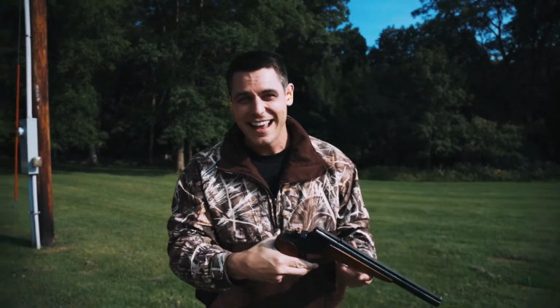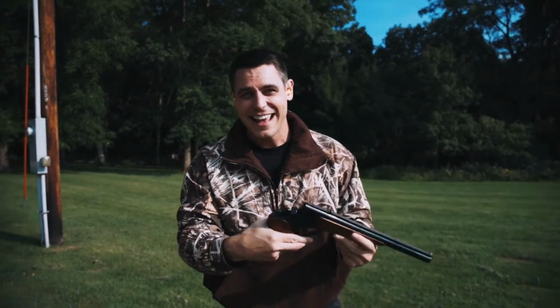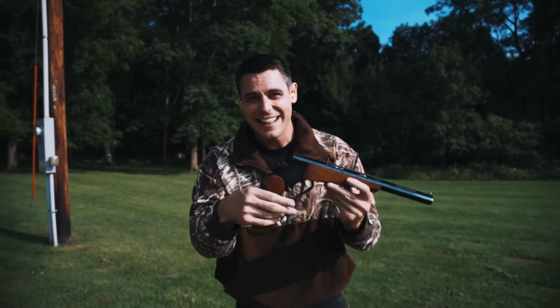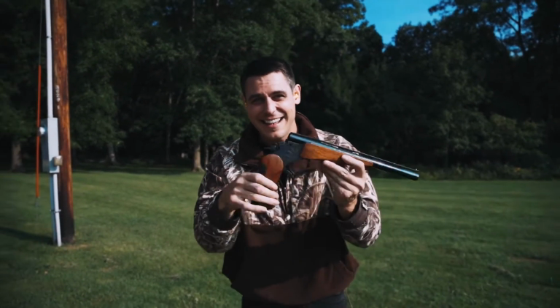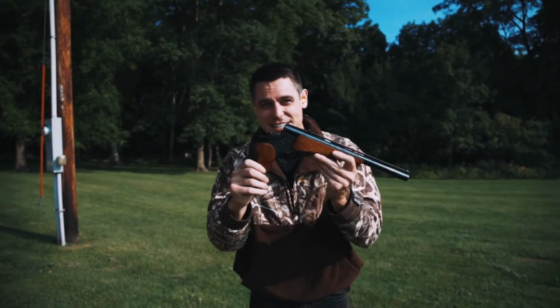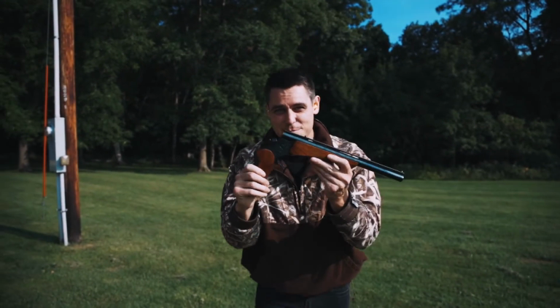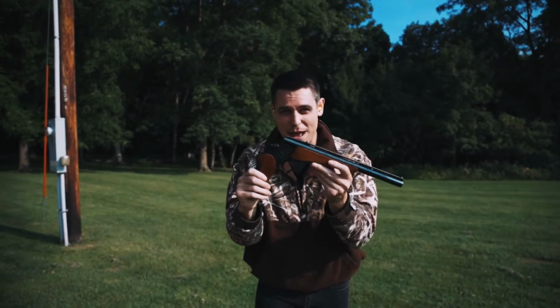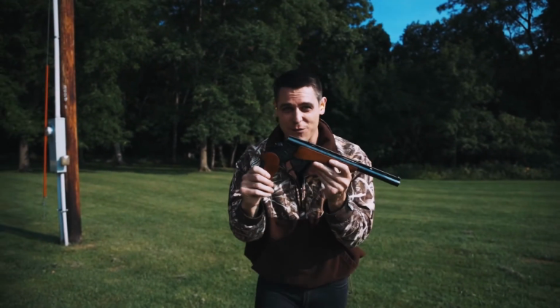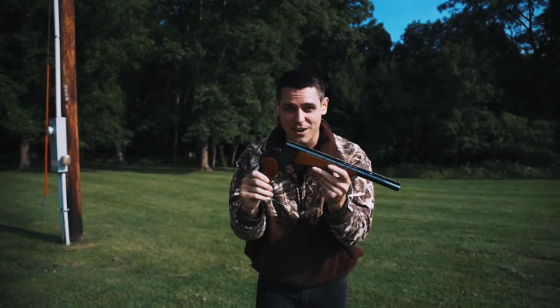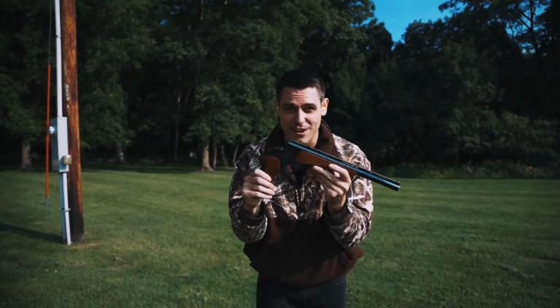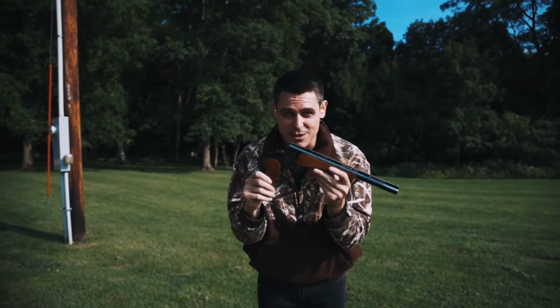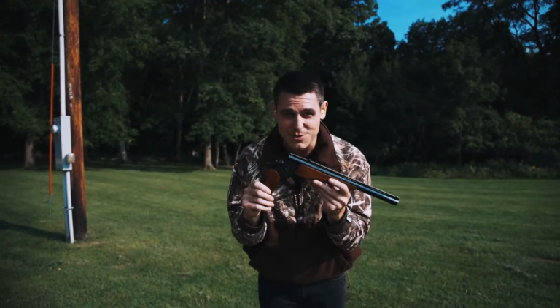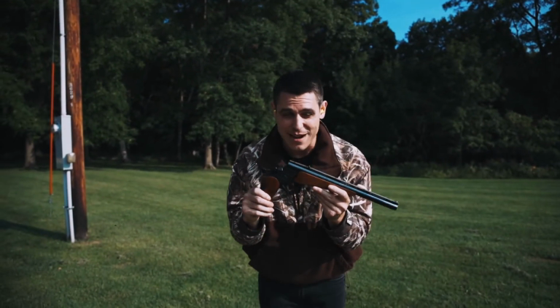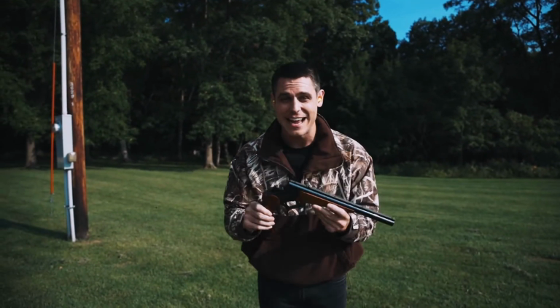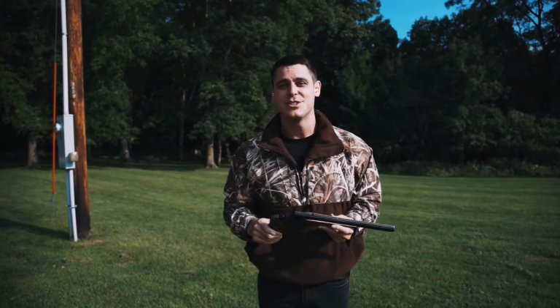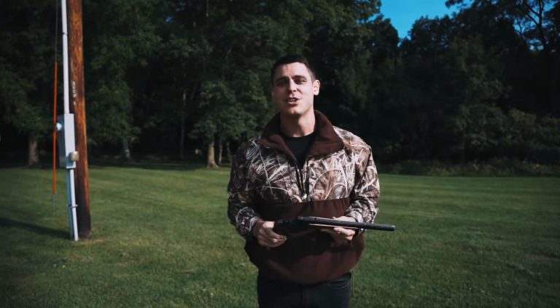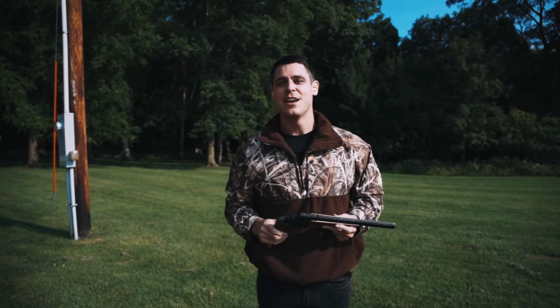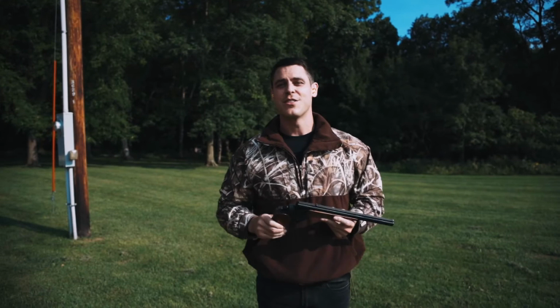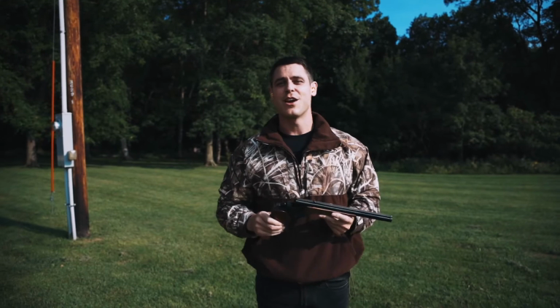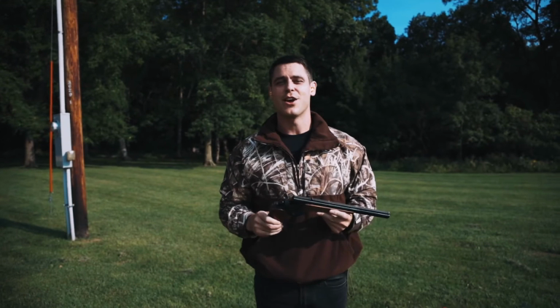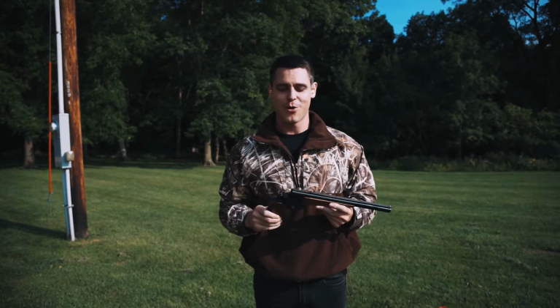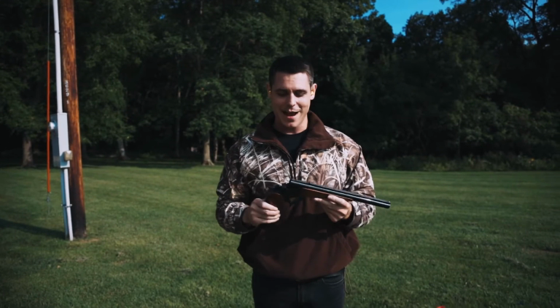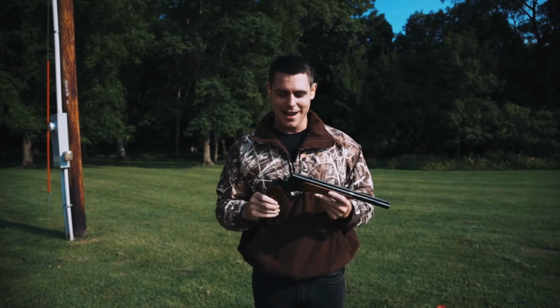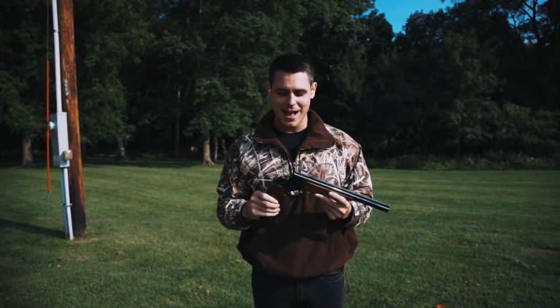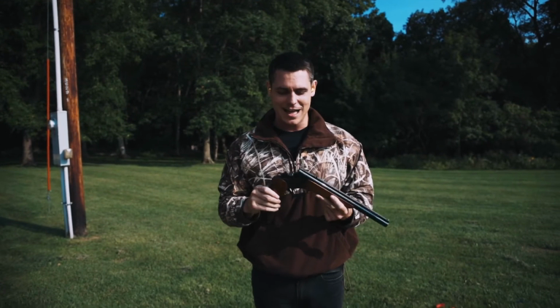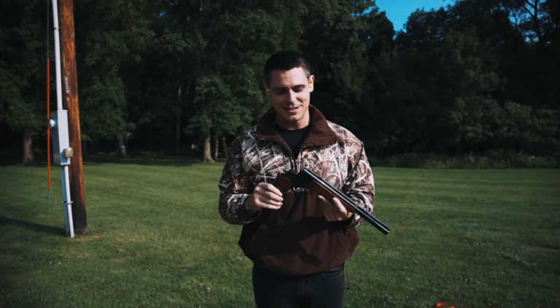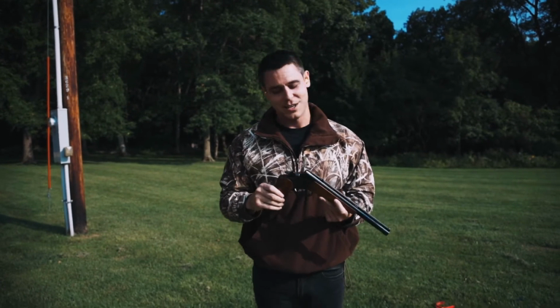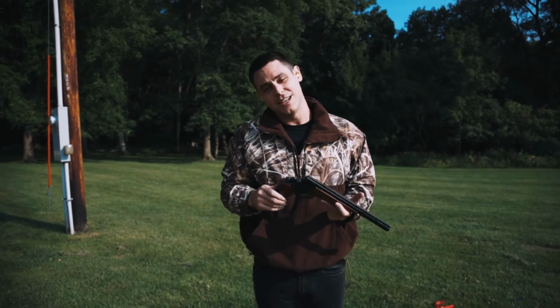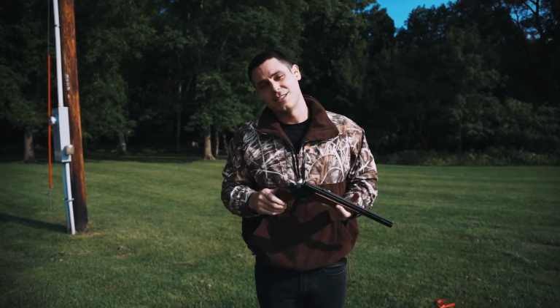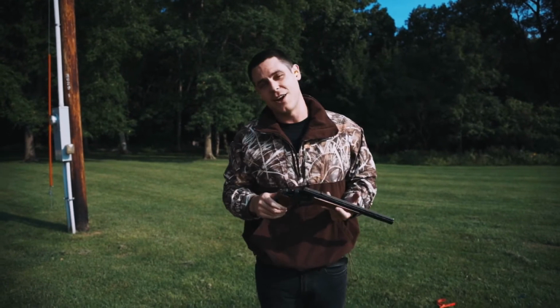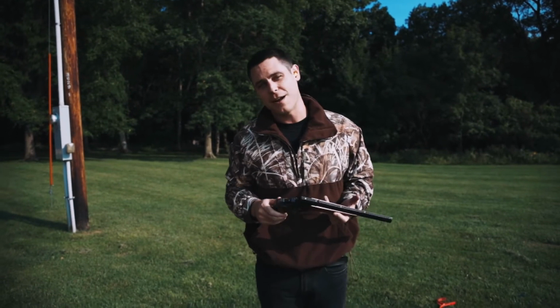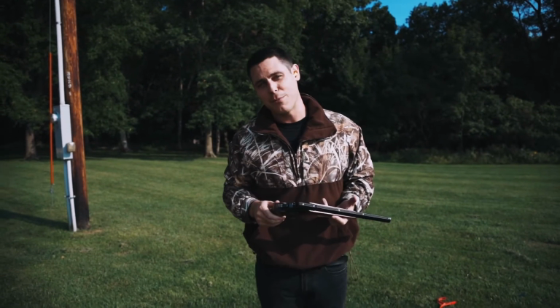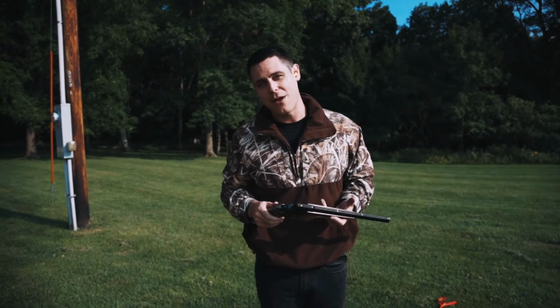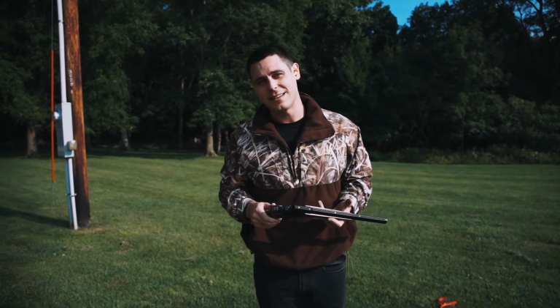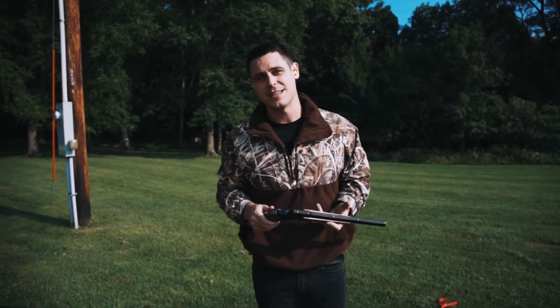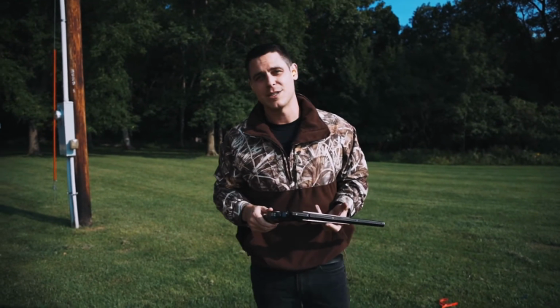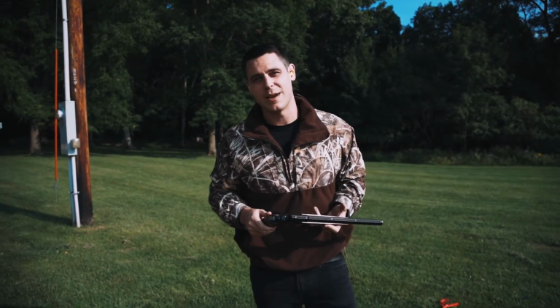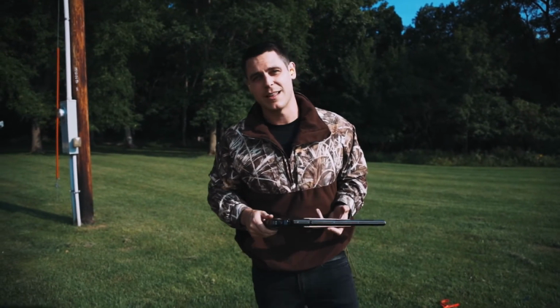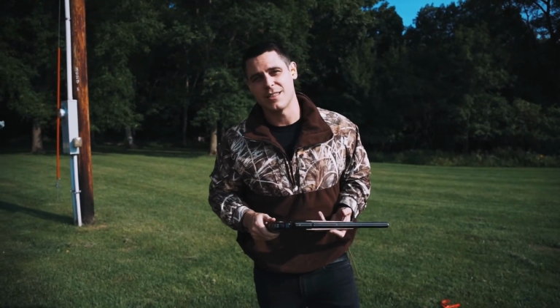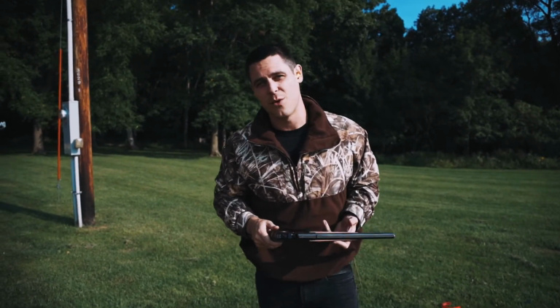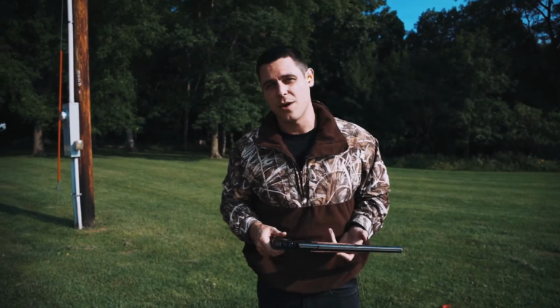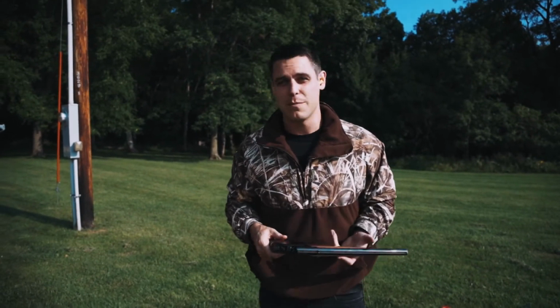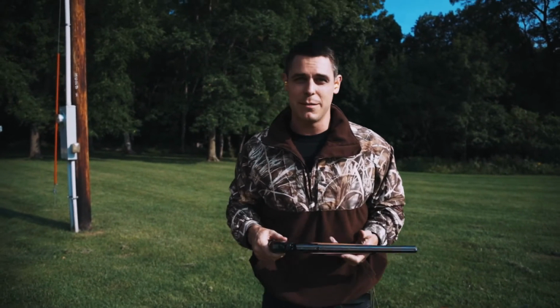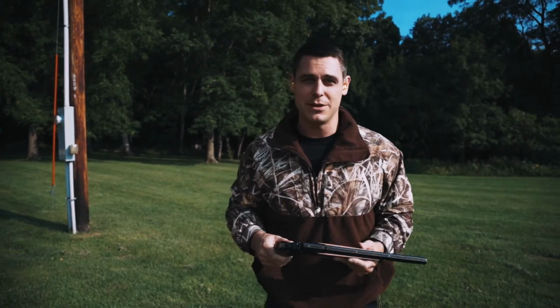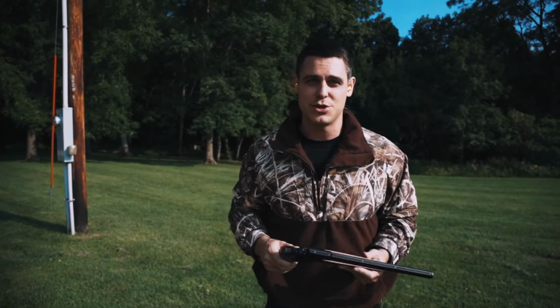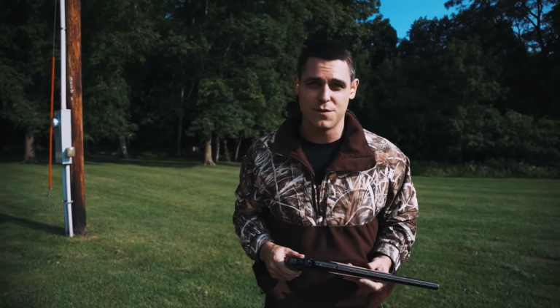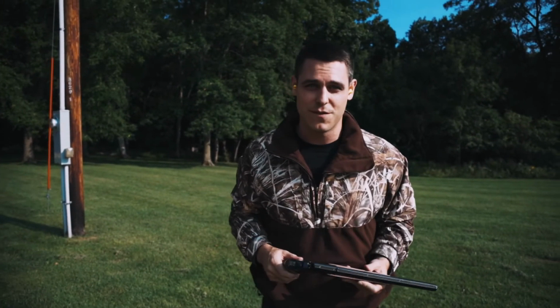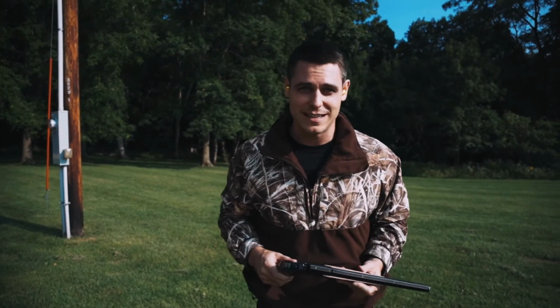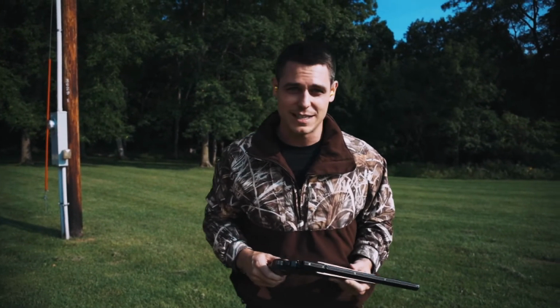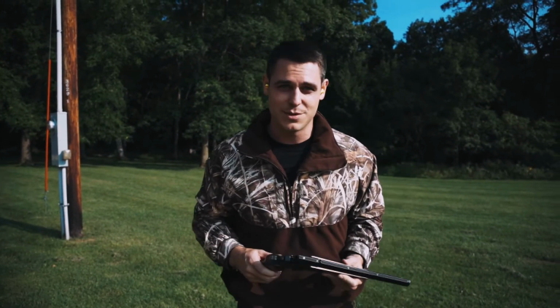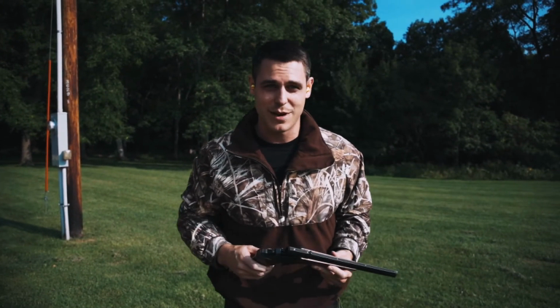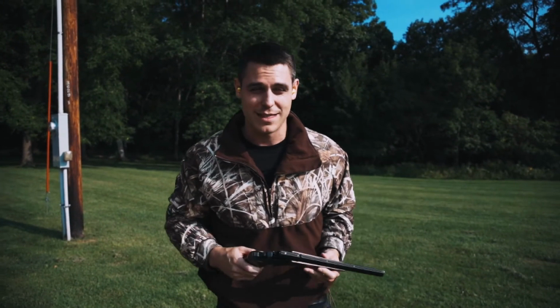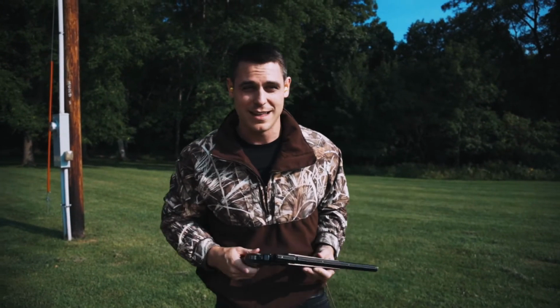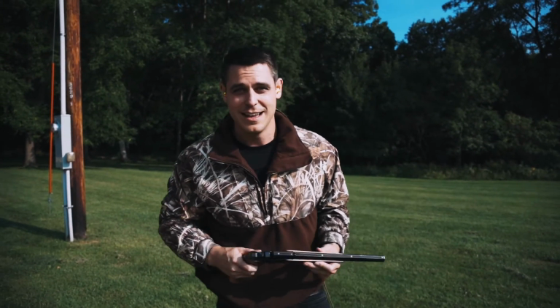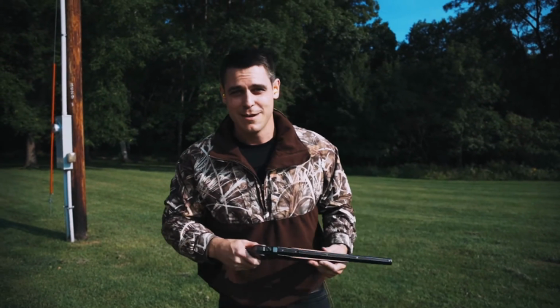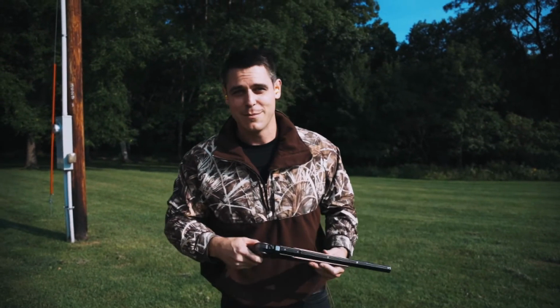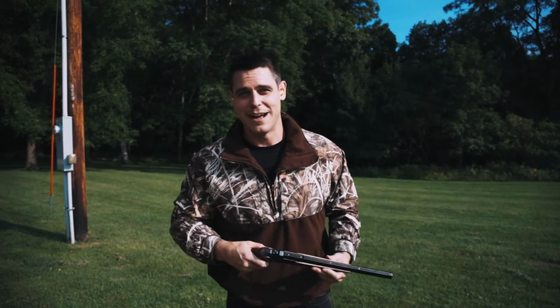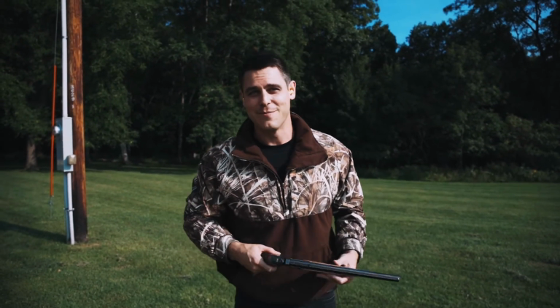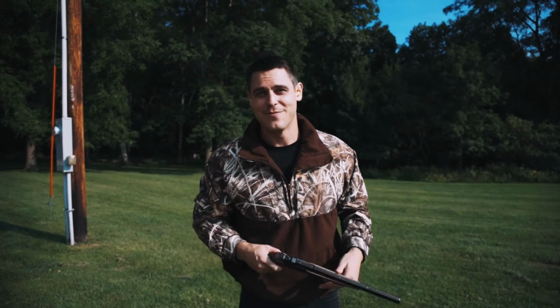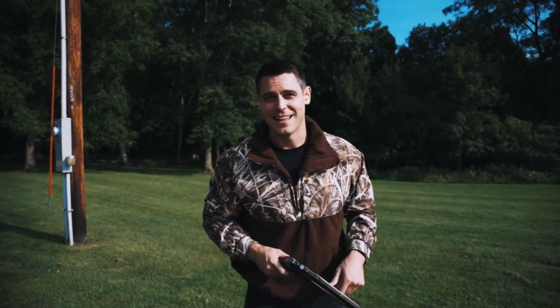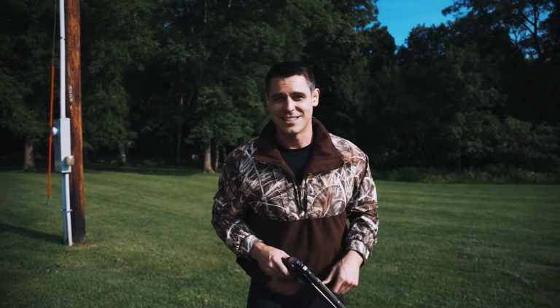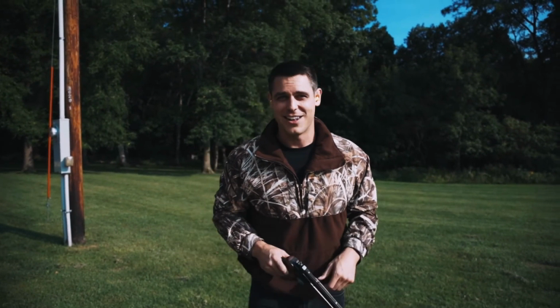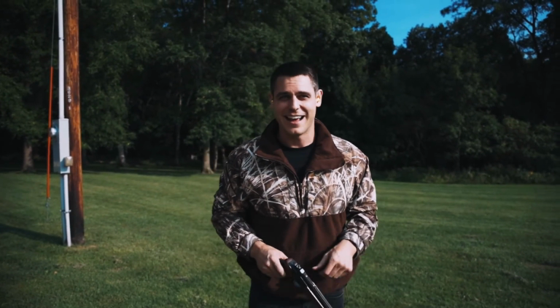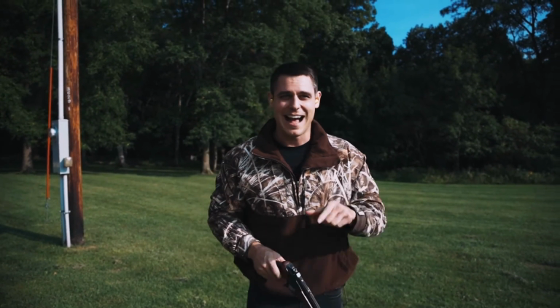This is meant for close range. They're a great gun to target practice with, or maybe shoot pheasants with, but that's all I got.